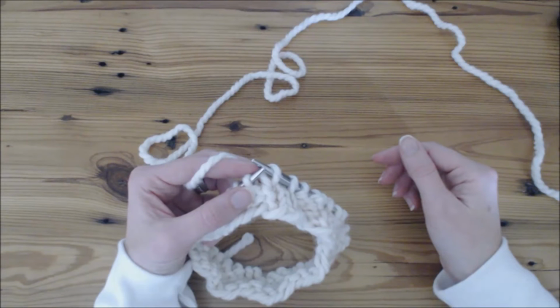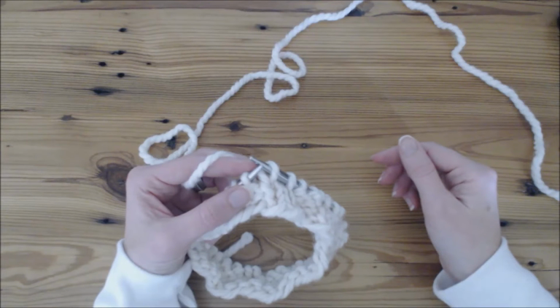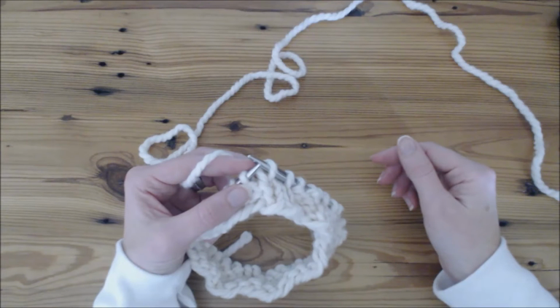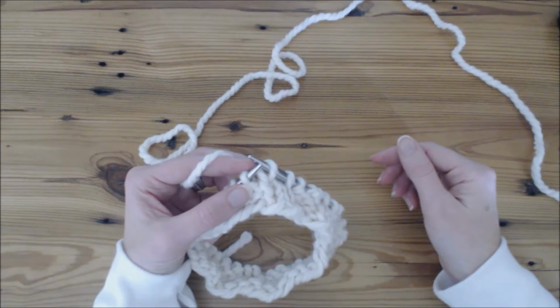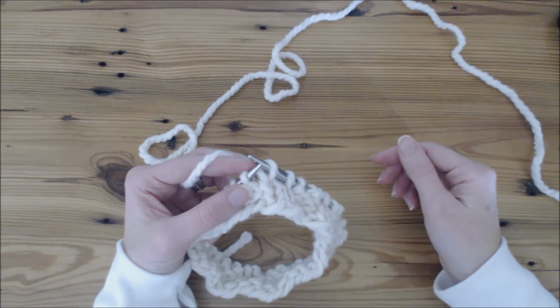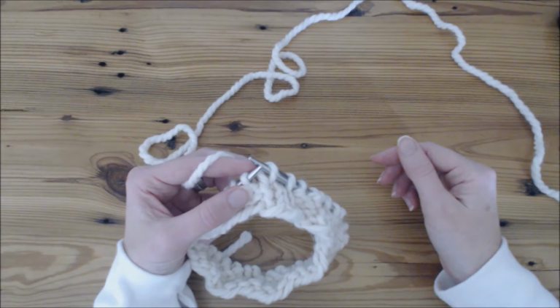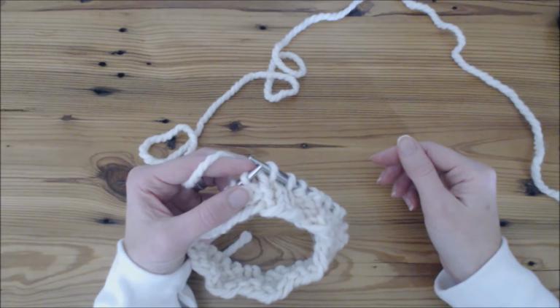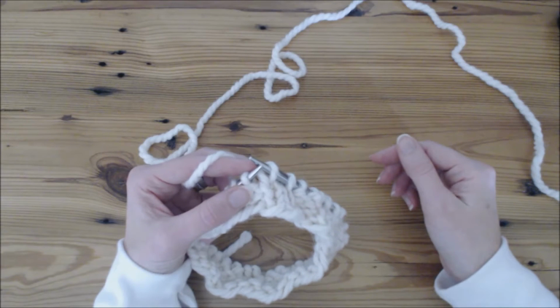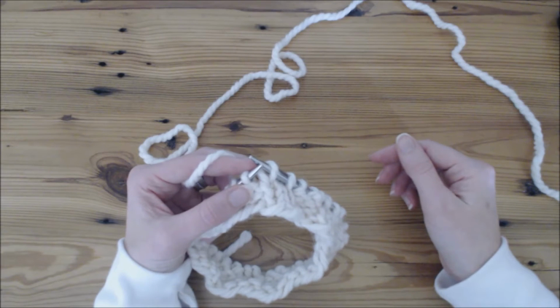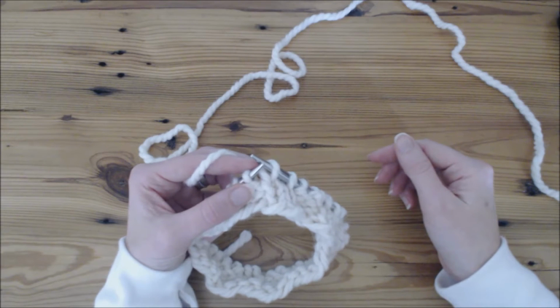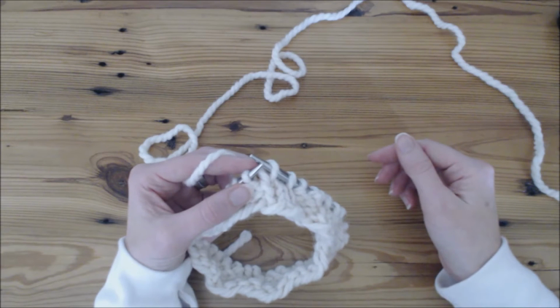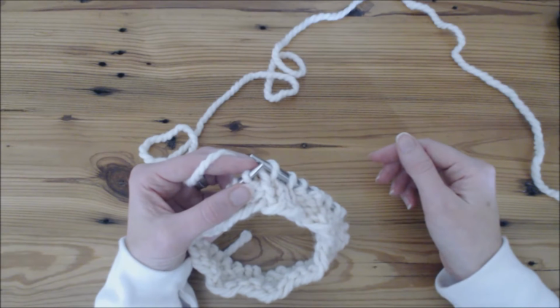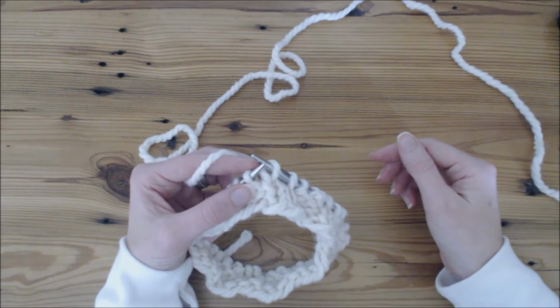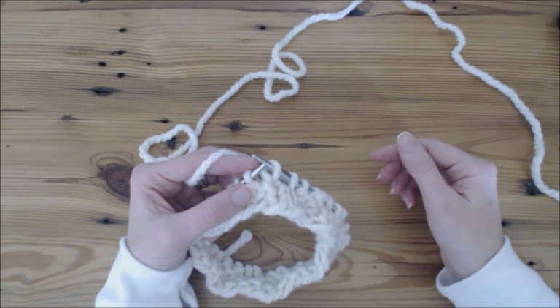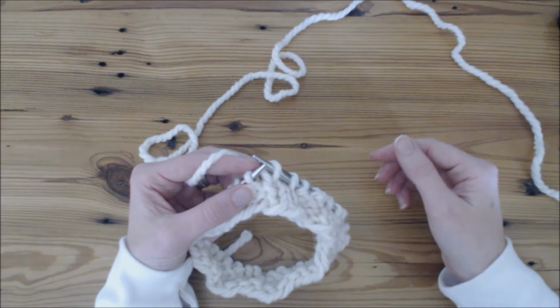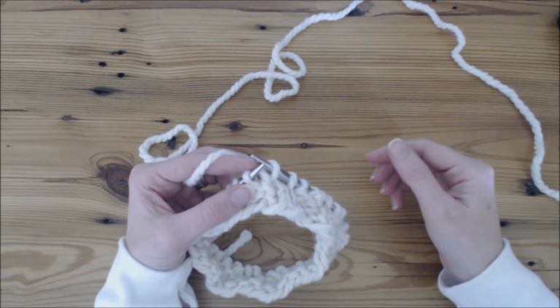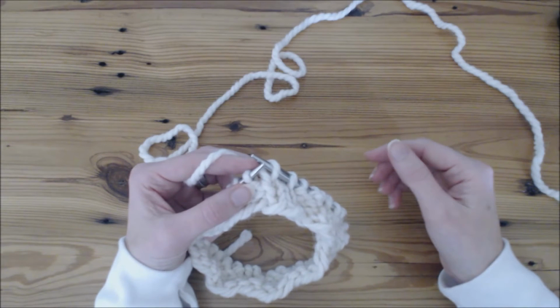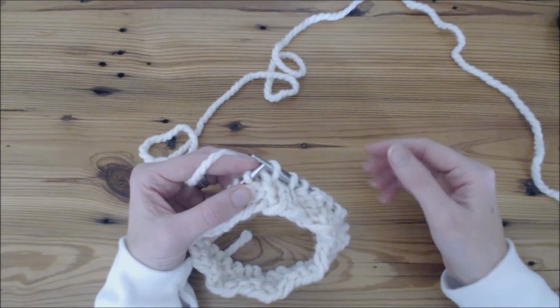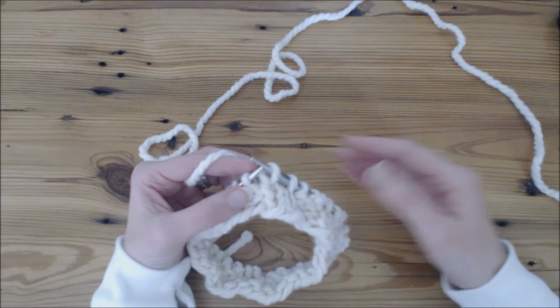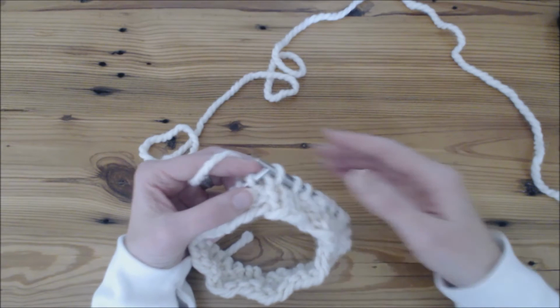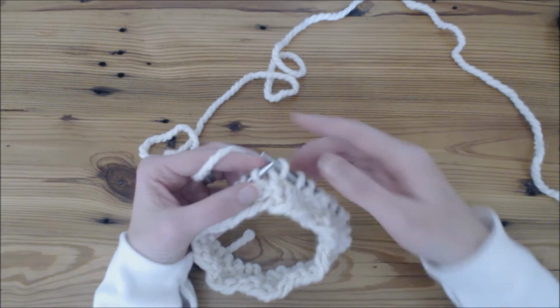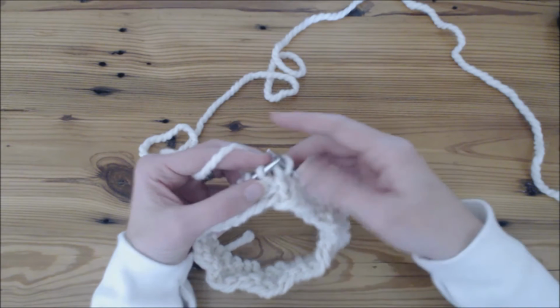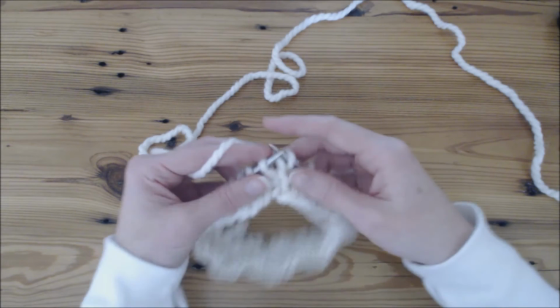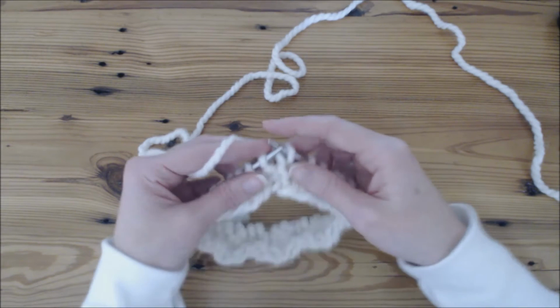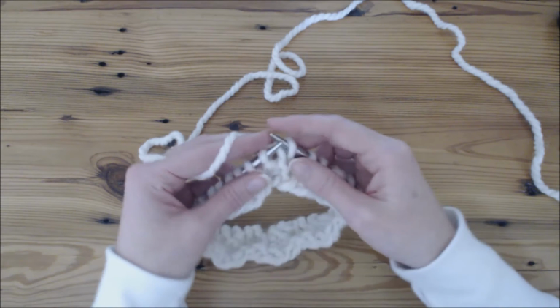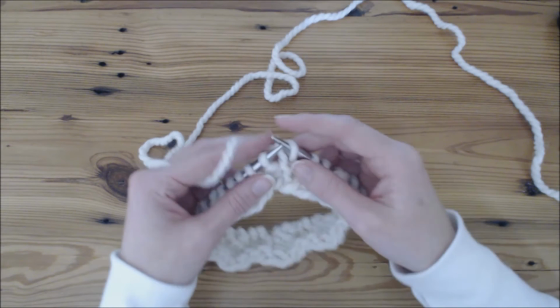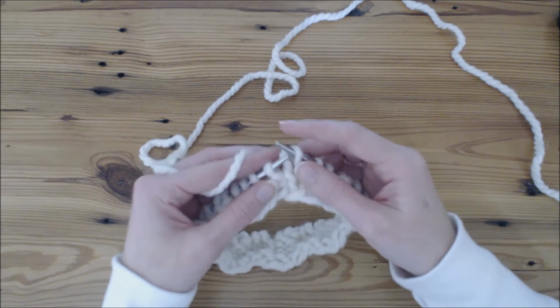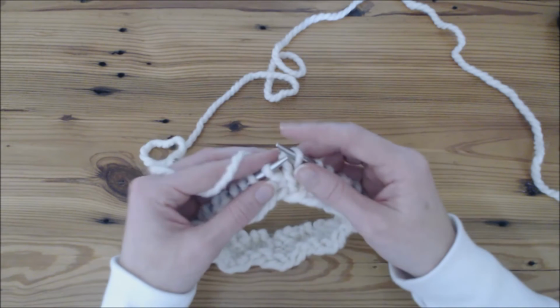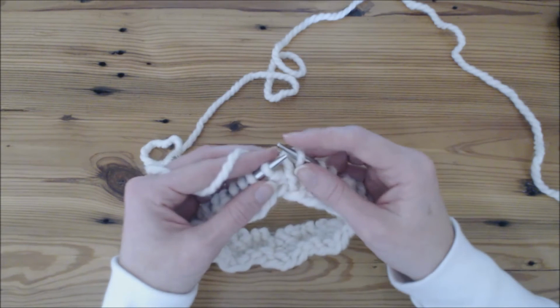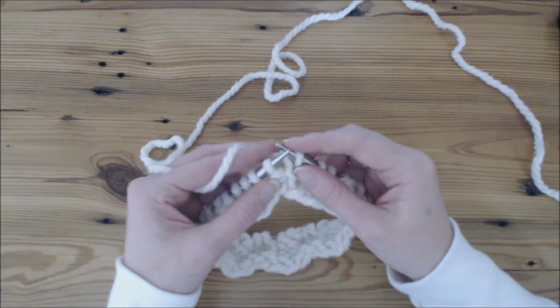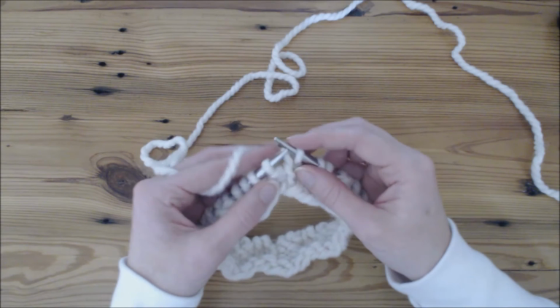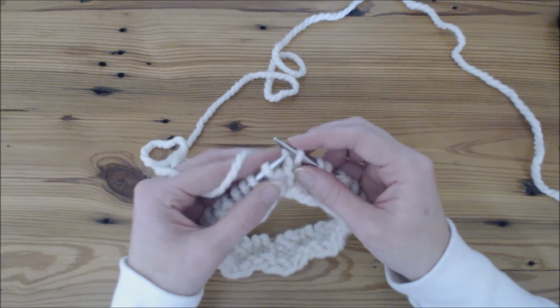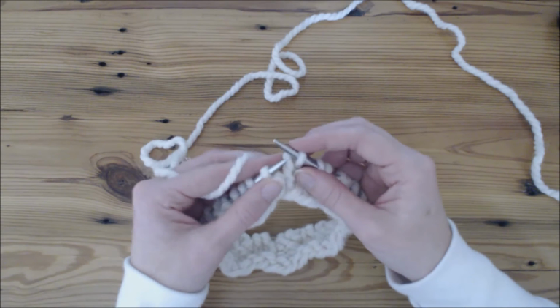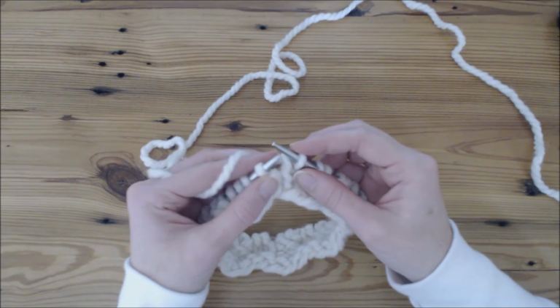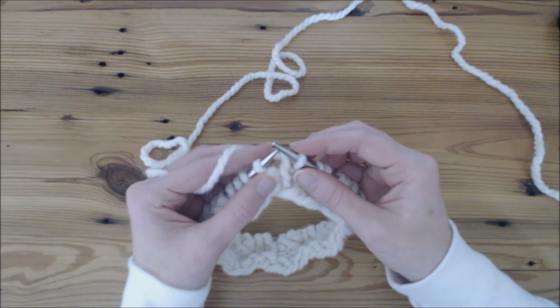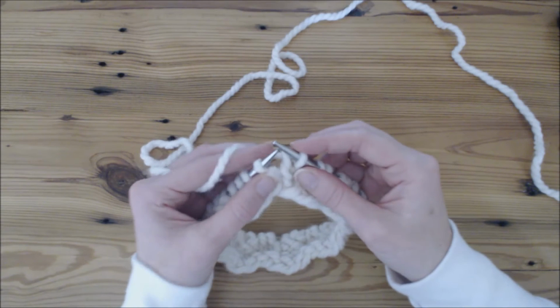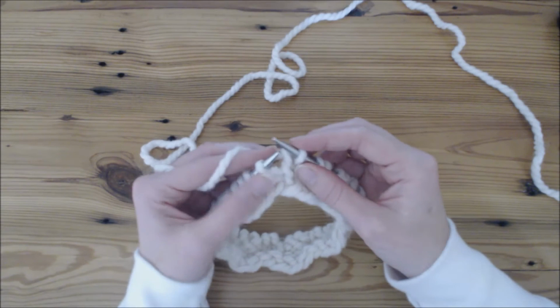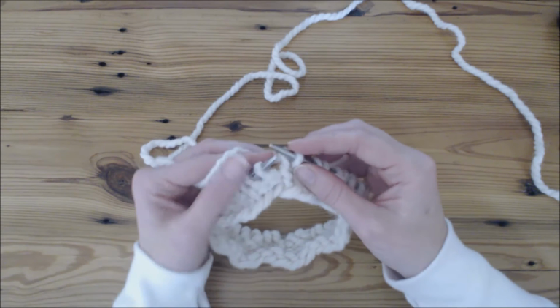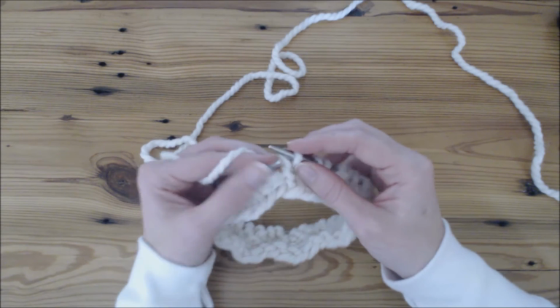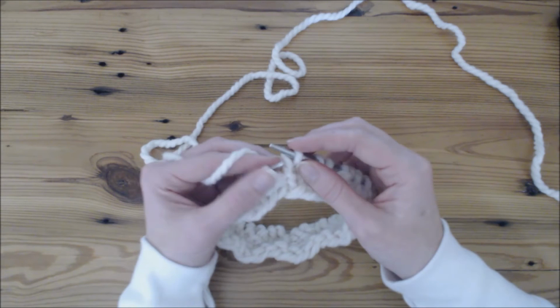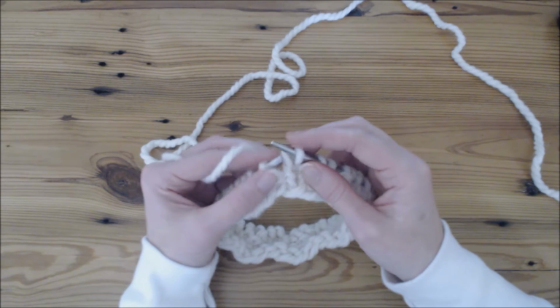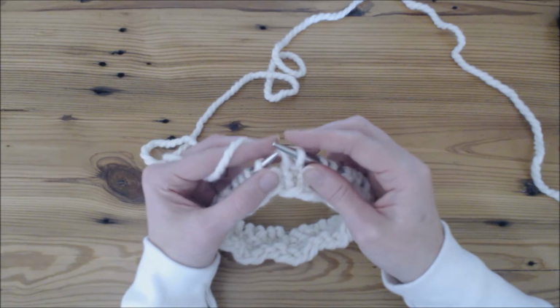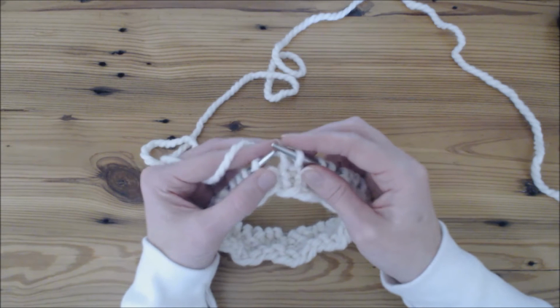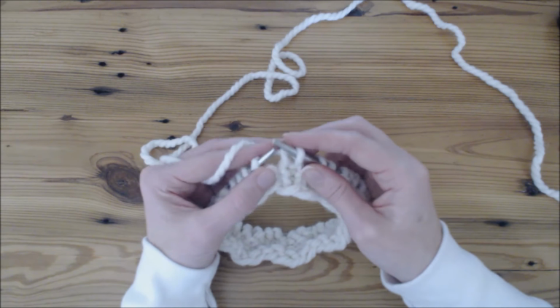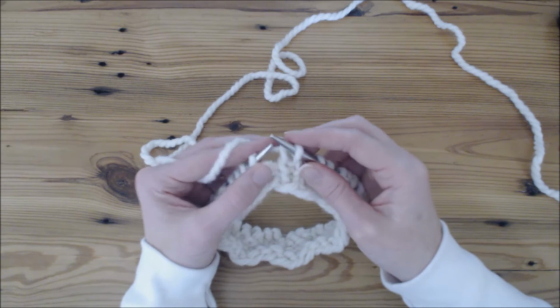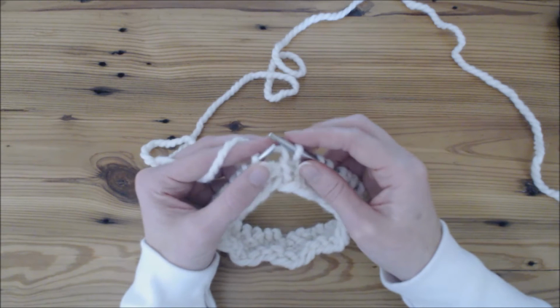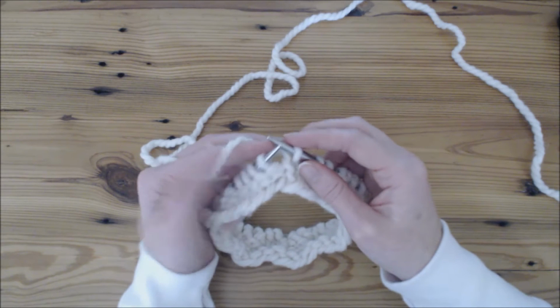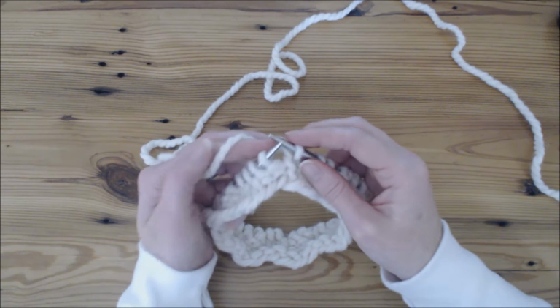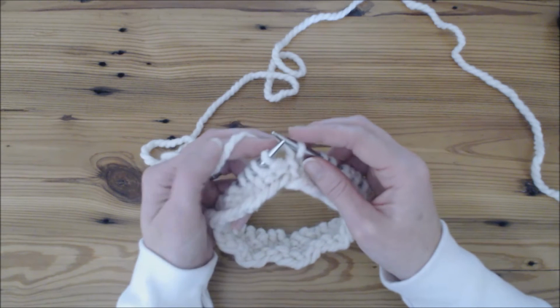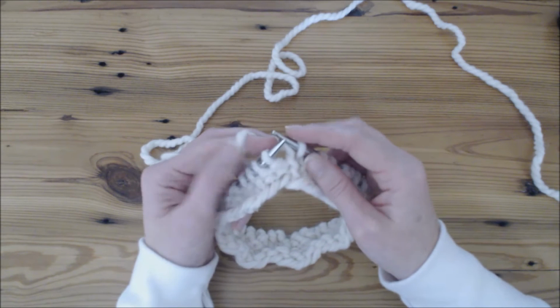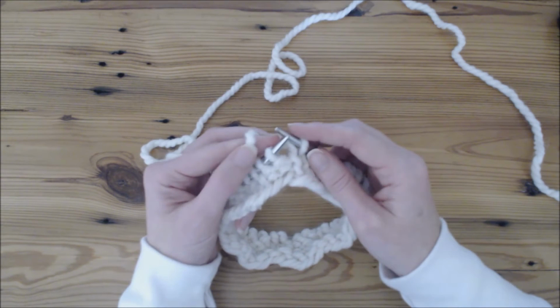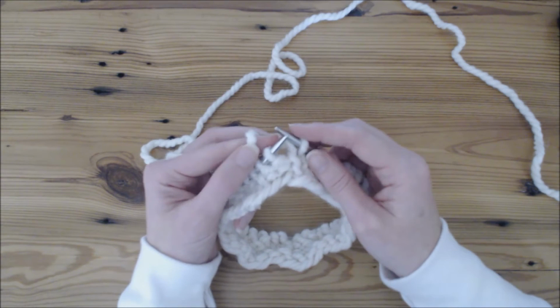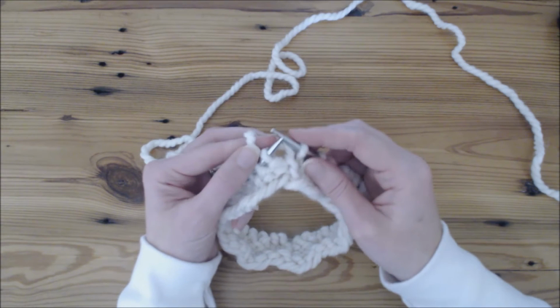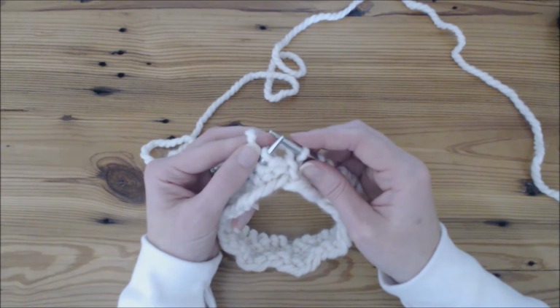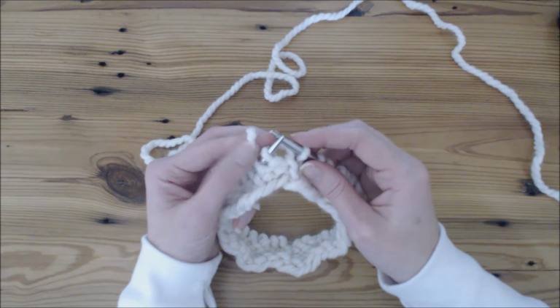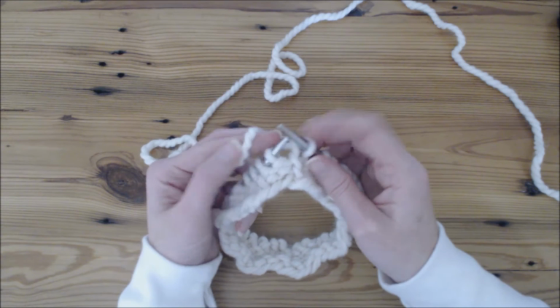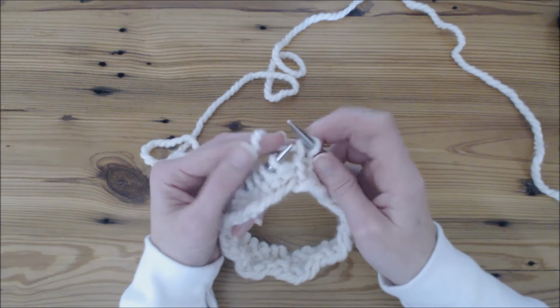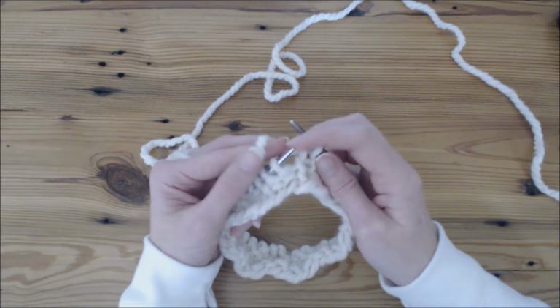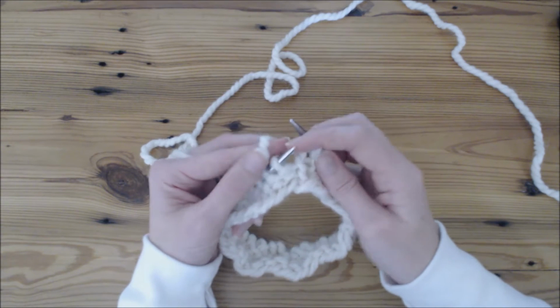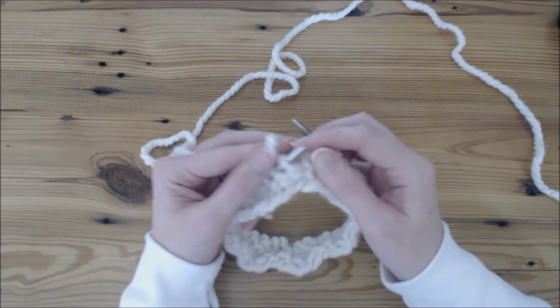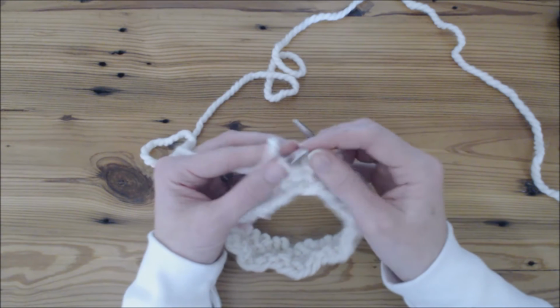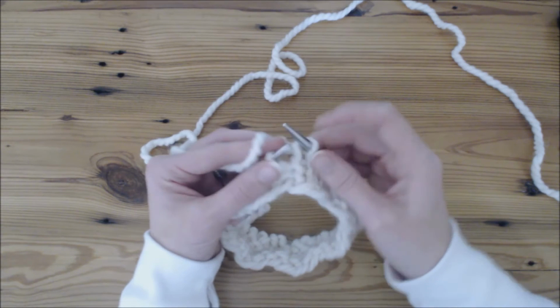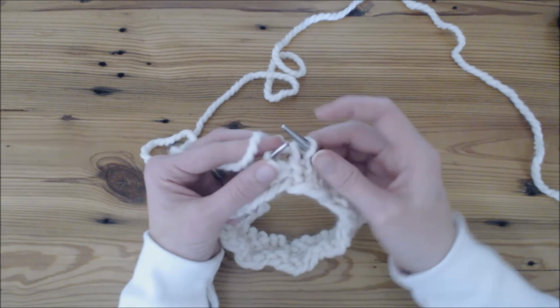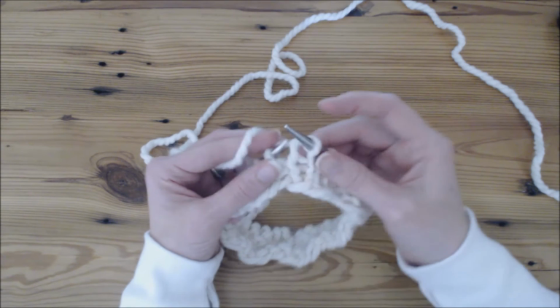Hi, this is Jennifer with Brome Fields and I just want to show you a quick video on how to increase a stitch using the backwards loop.